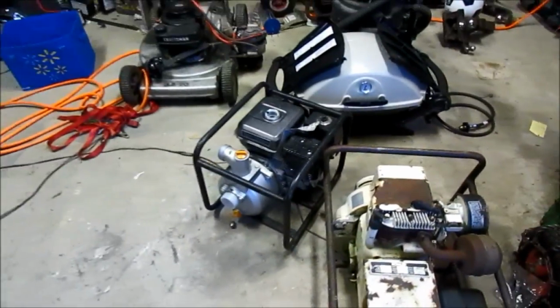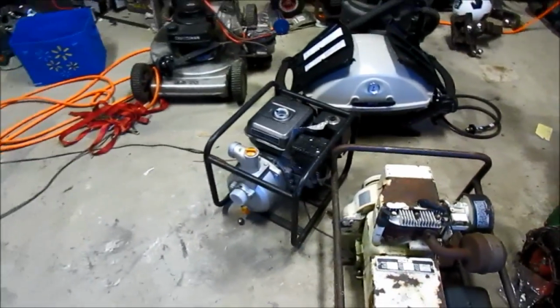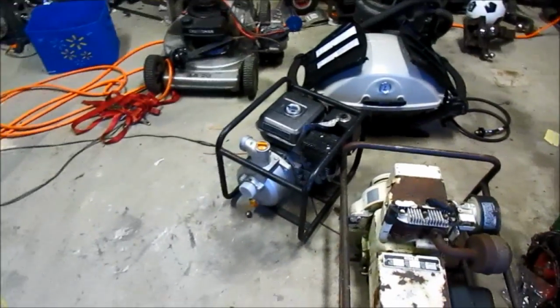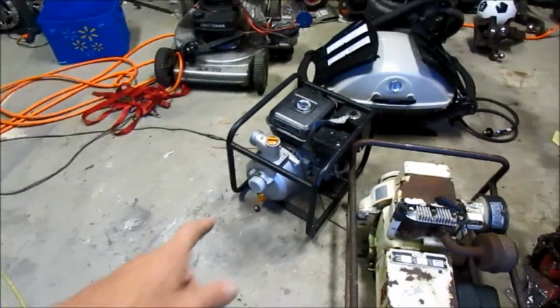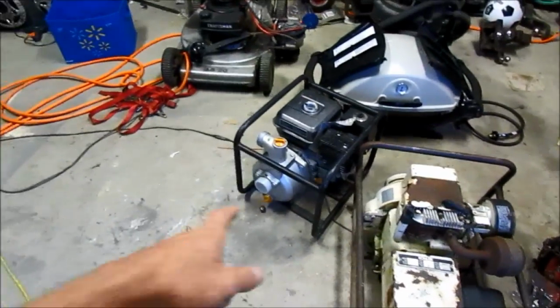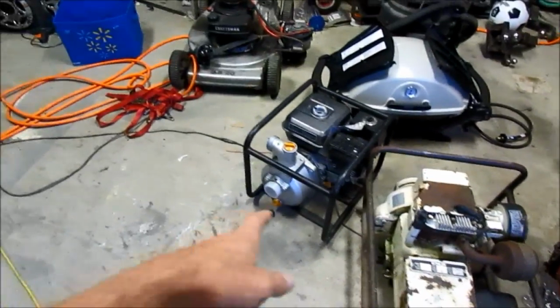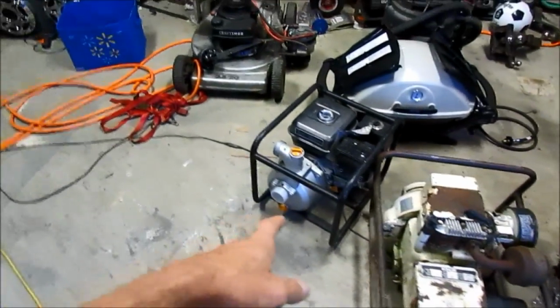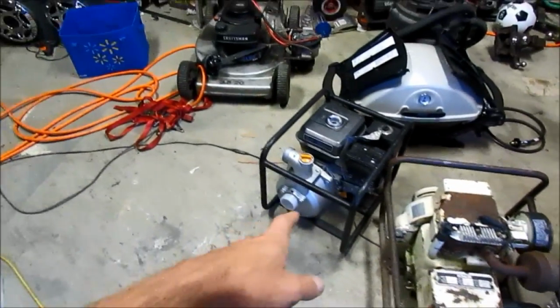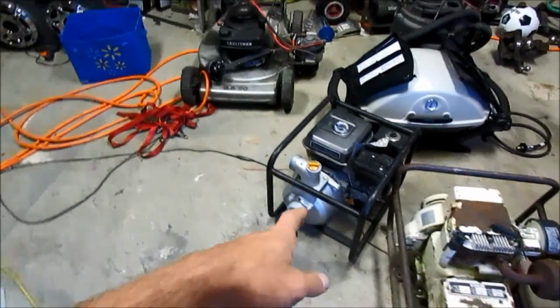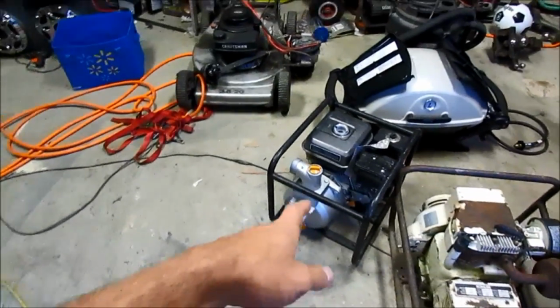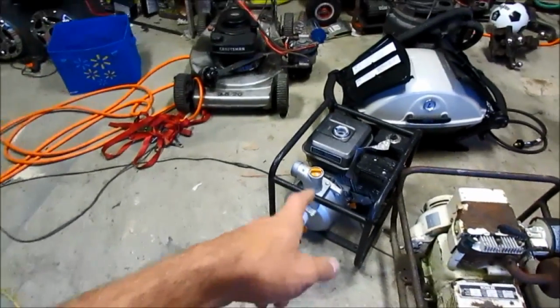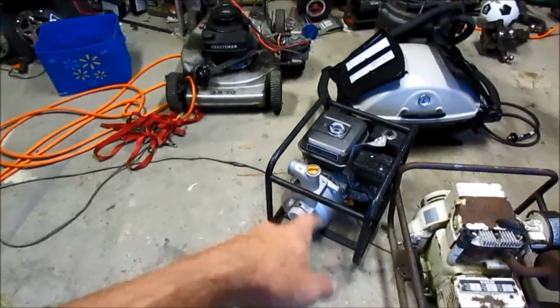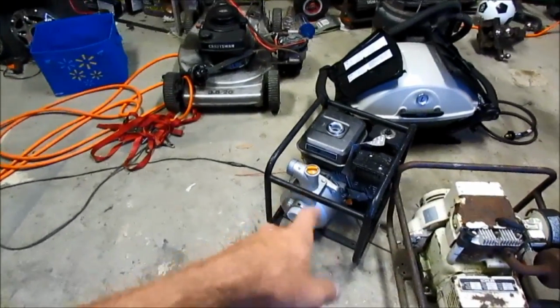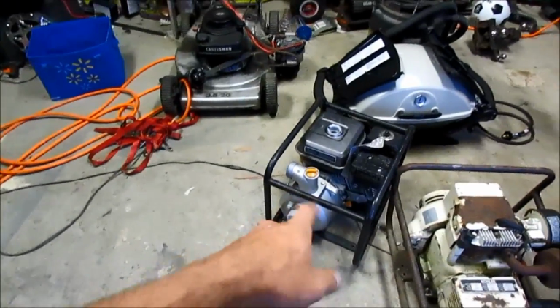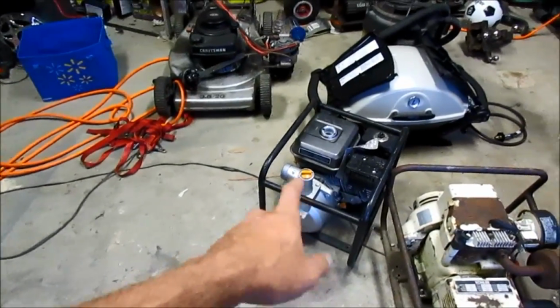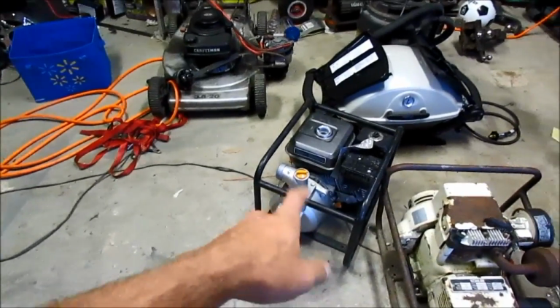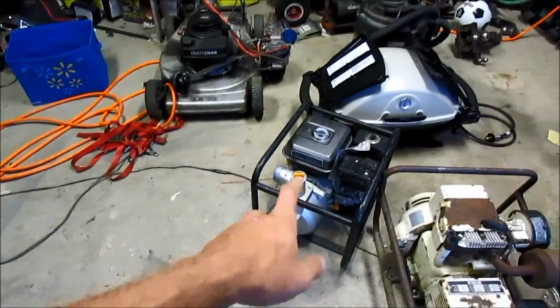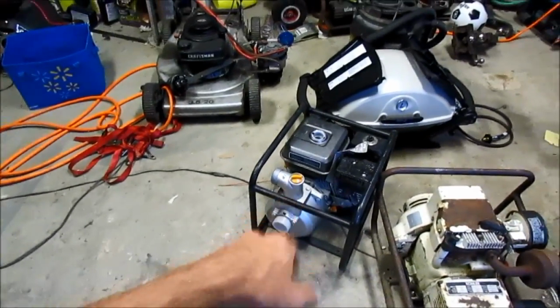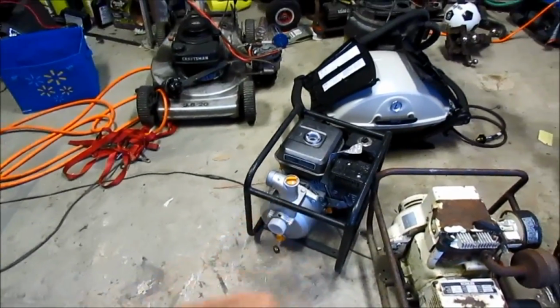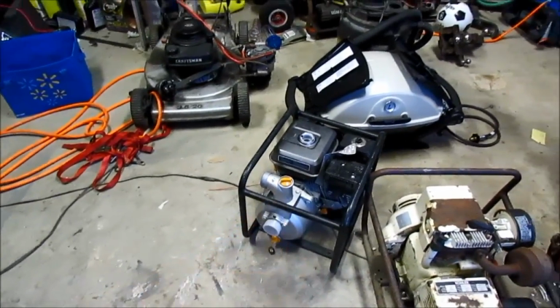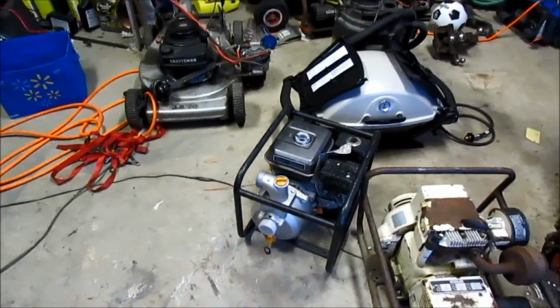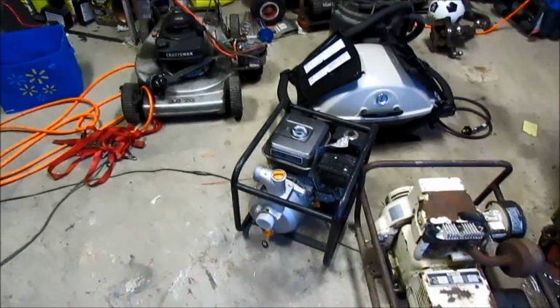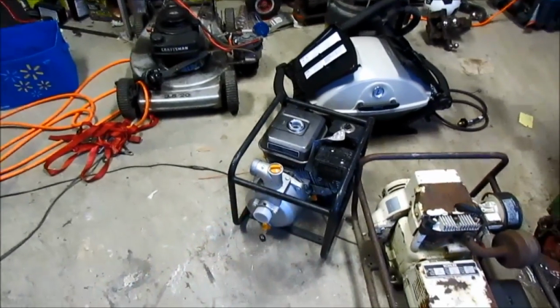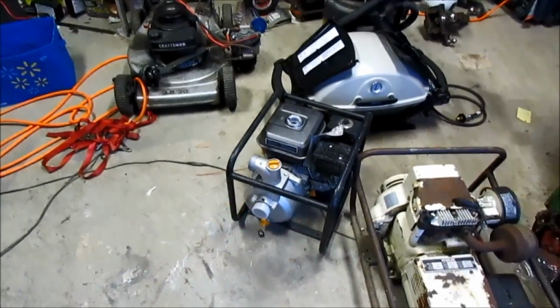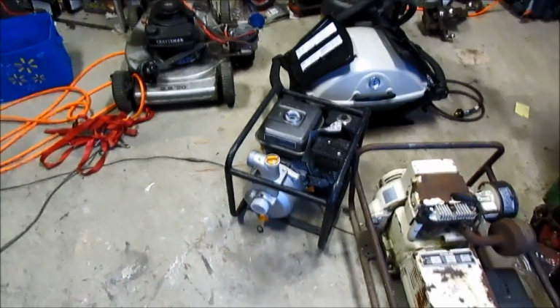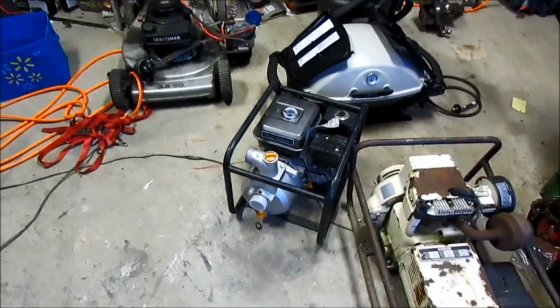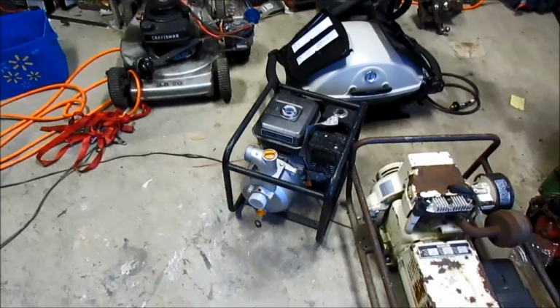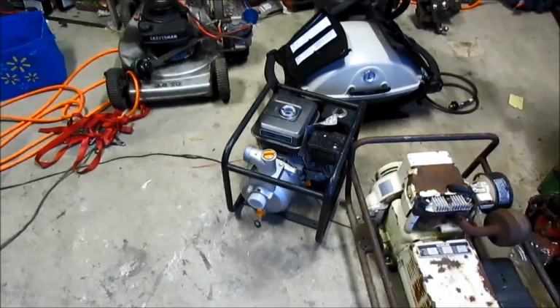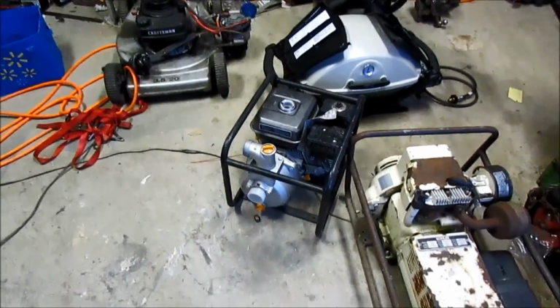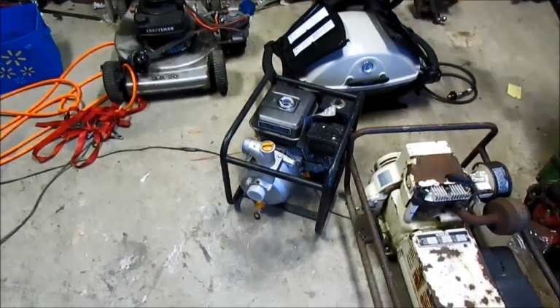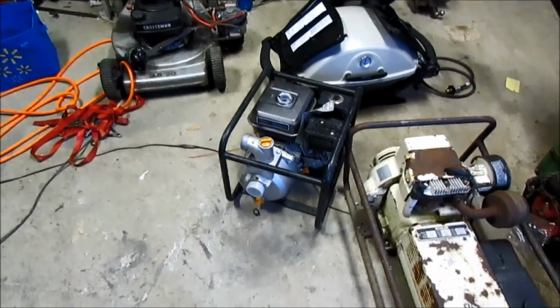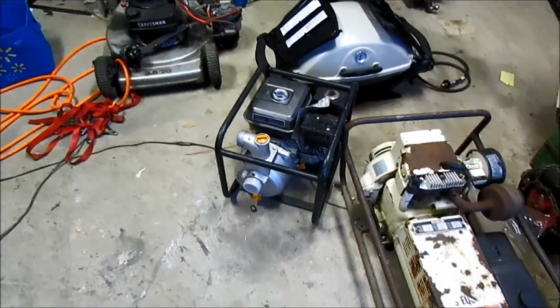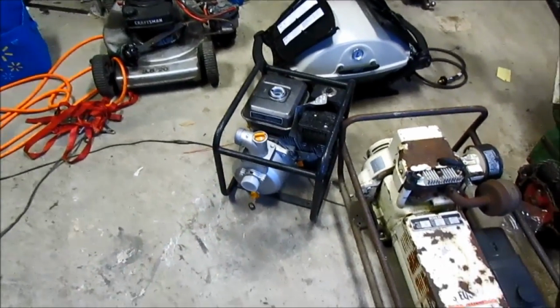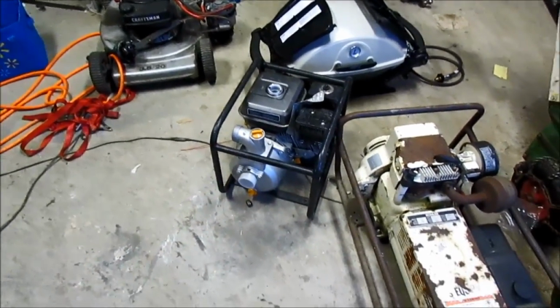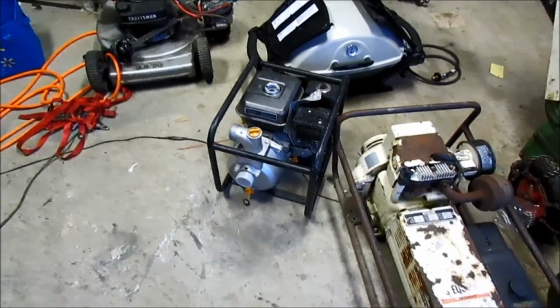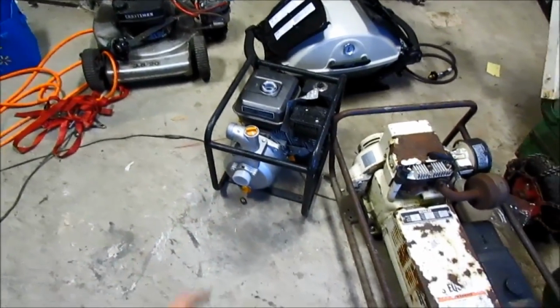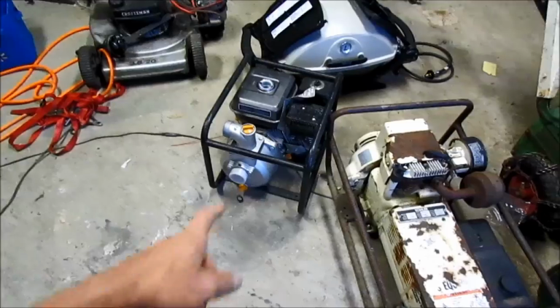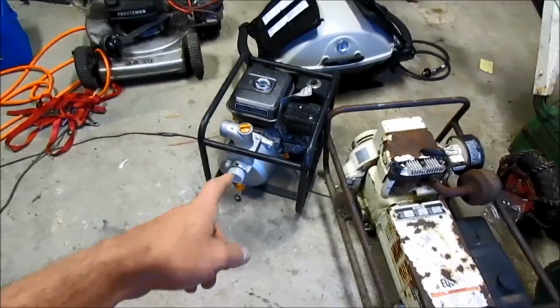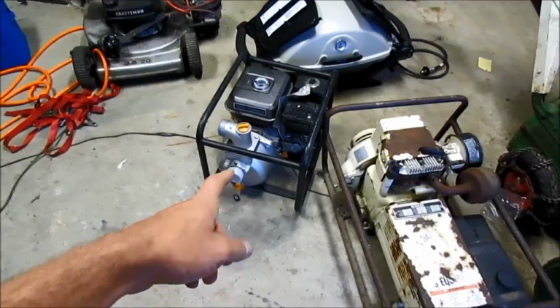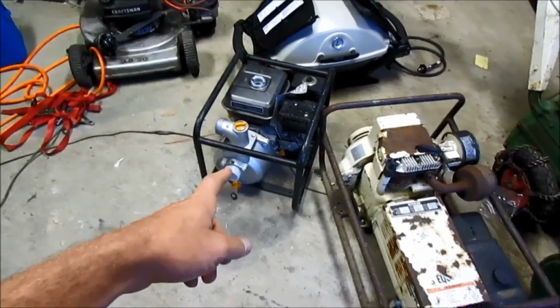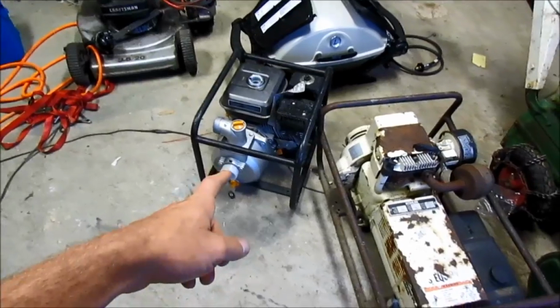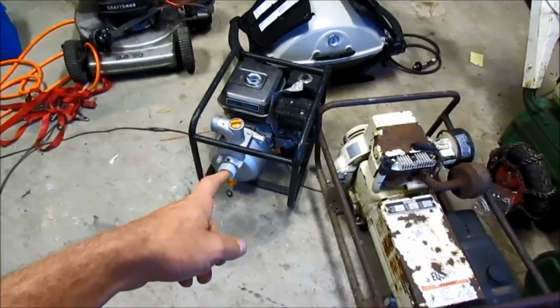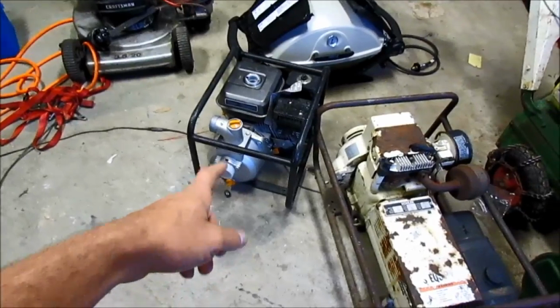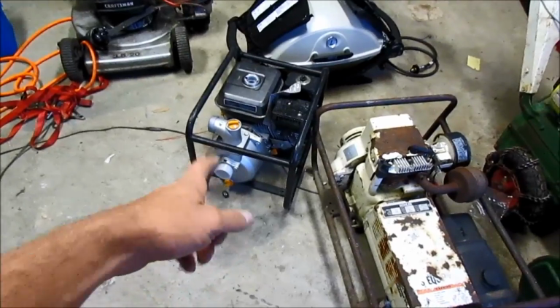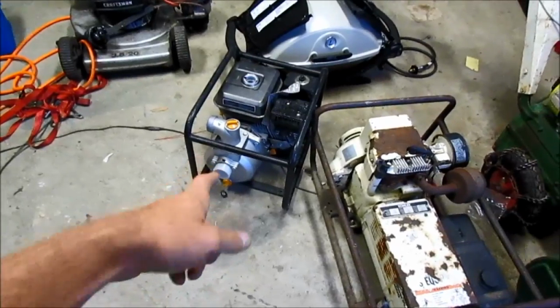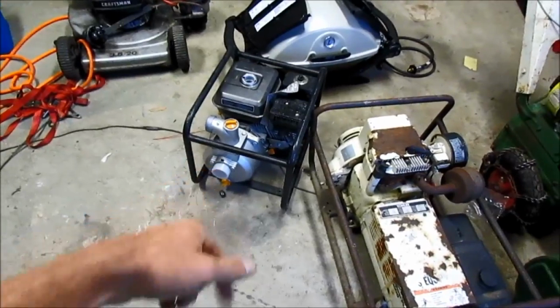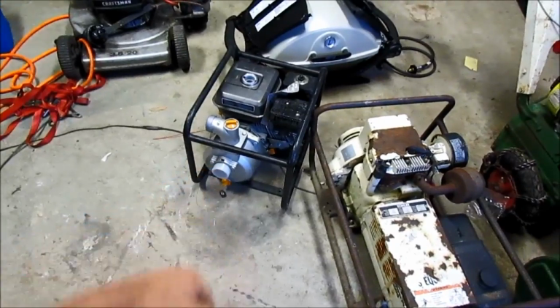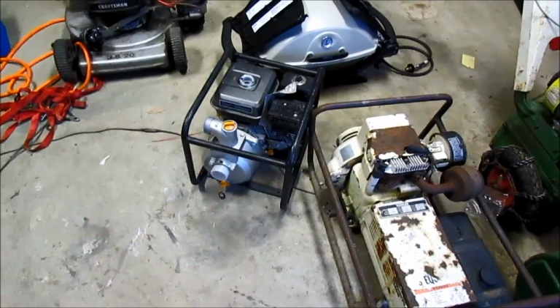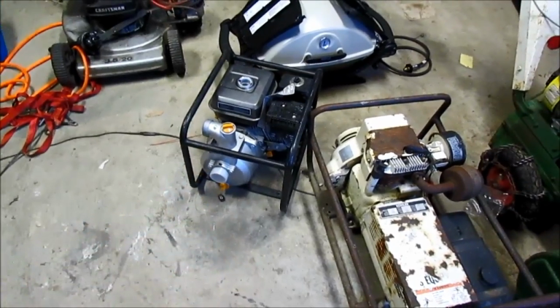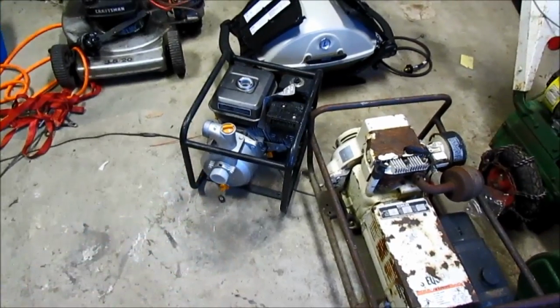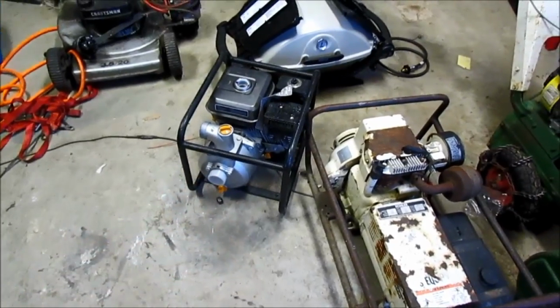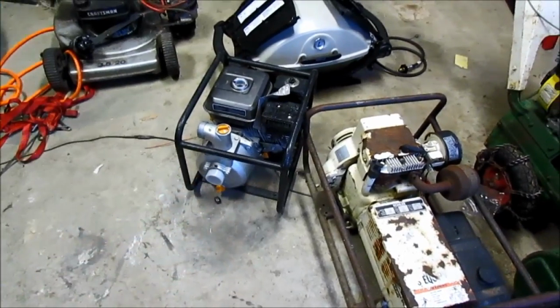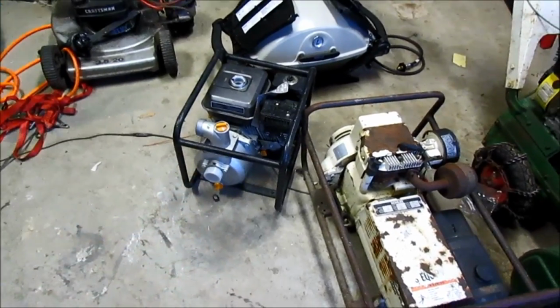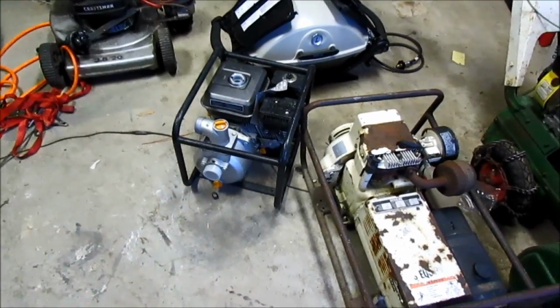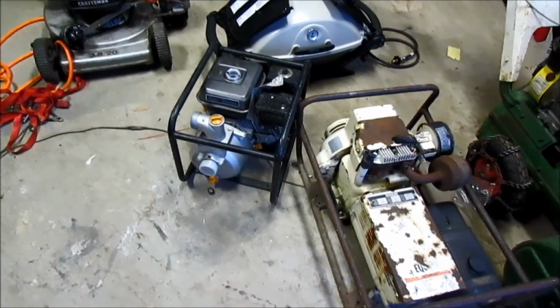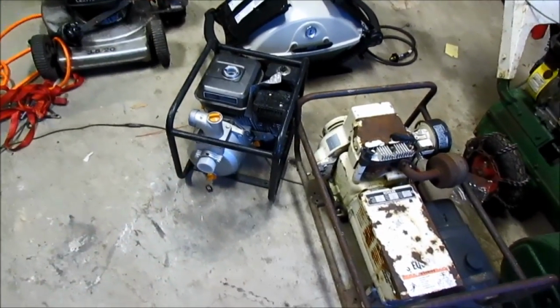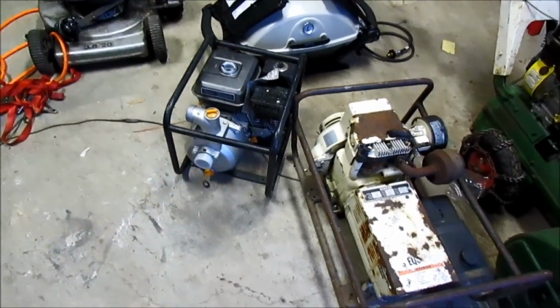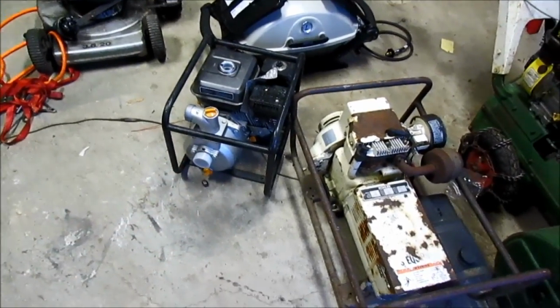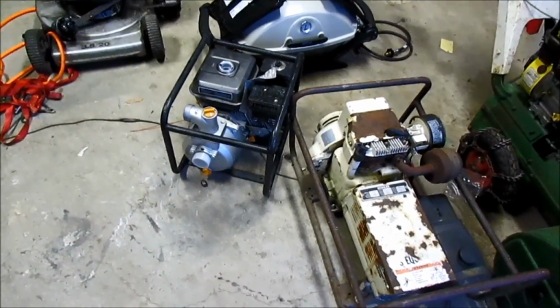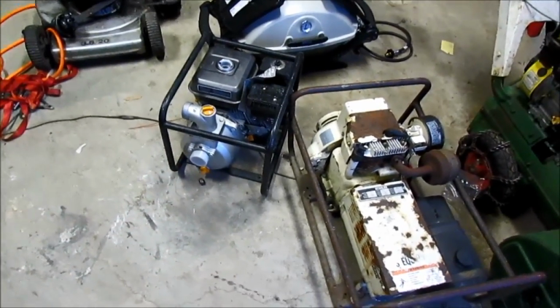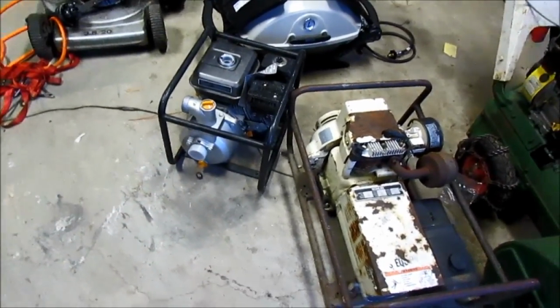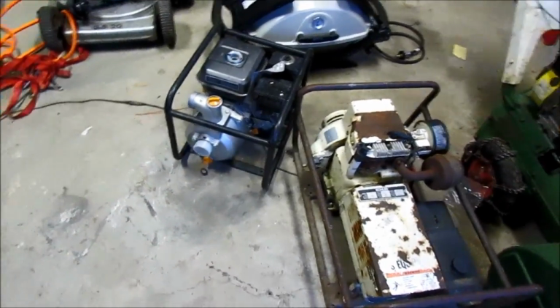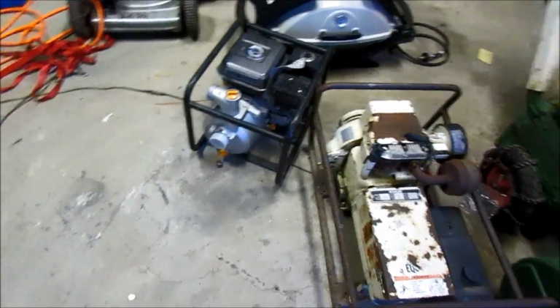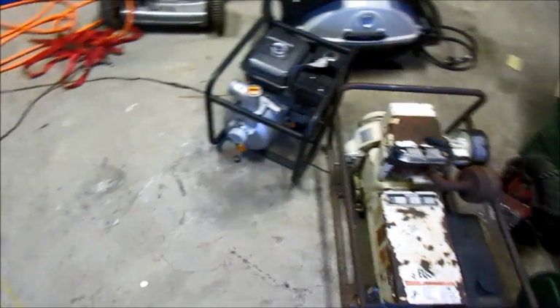We got this water pump. I don't know where he gets this stuff, but yeah — water pump.